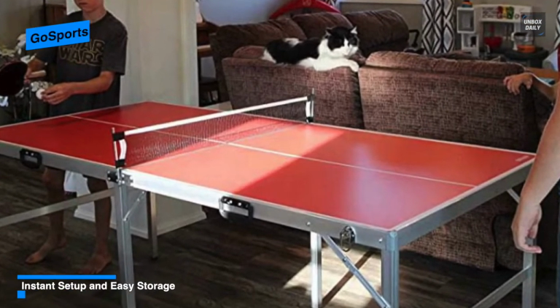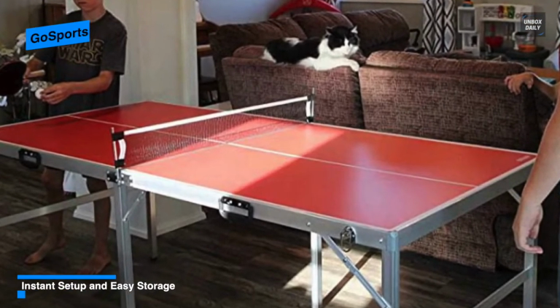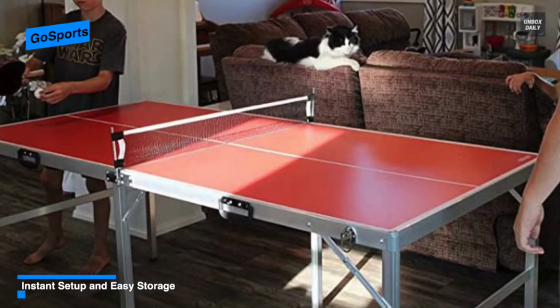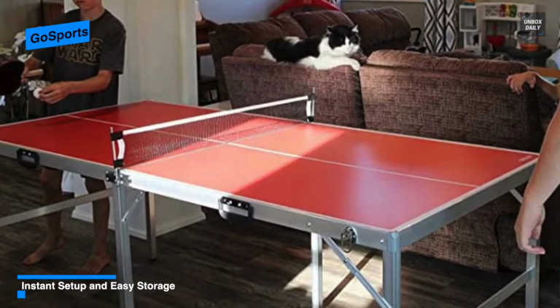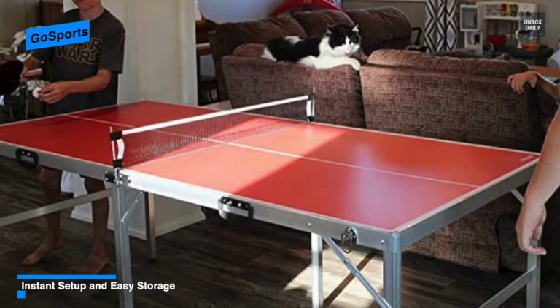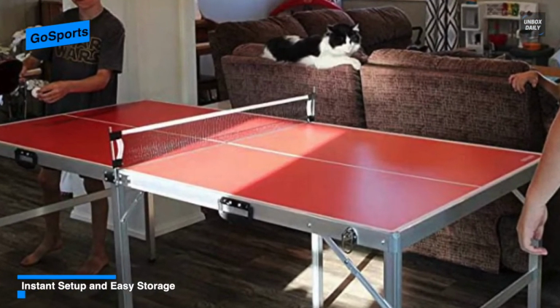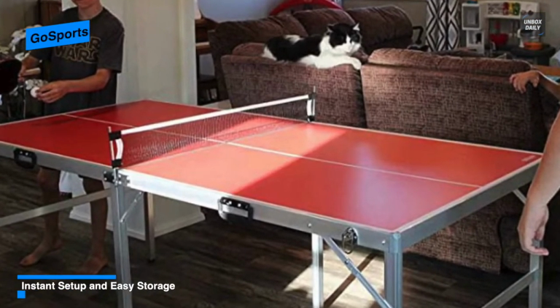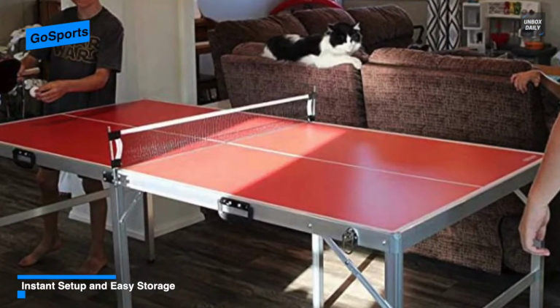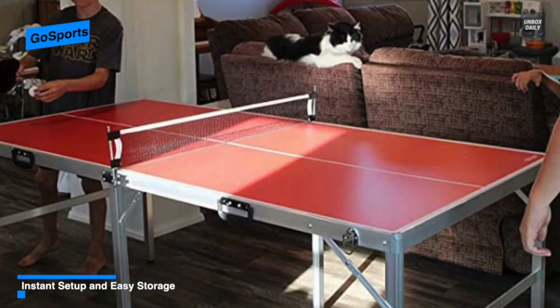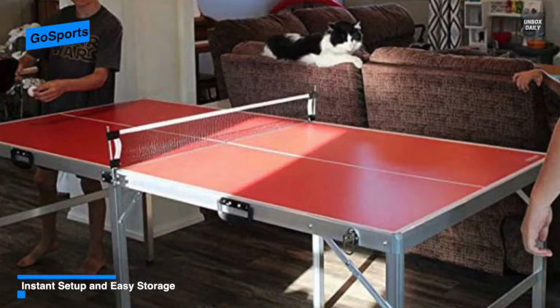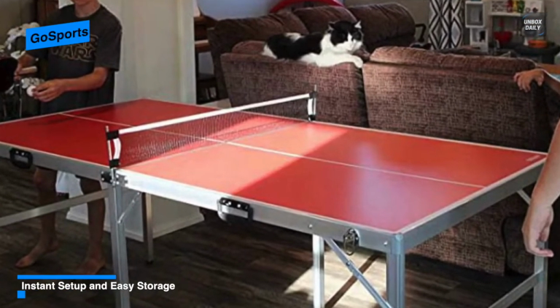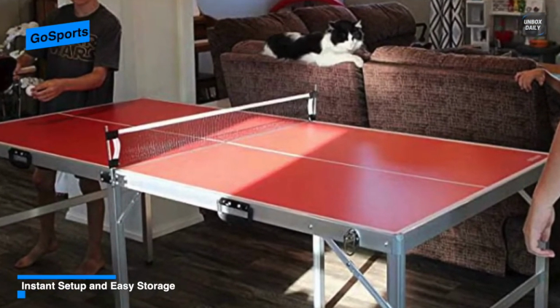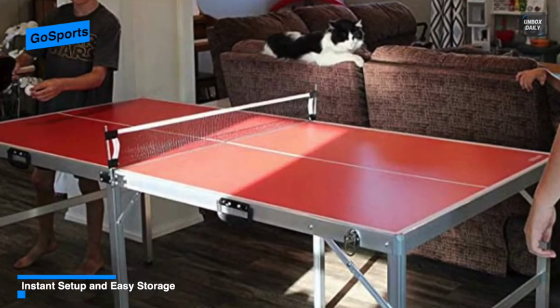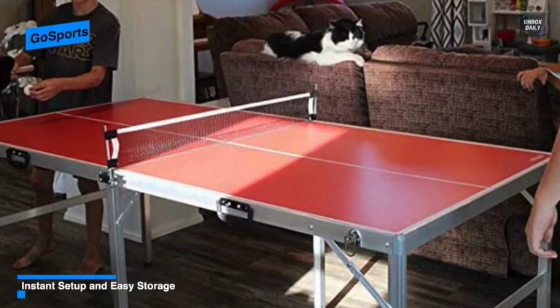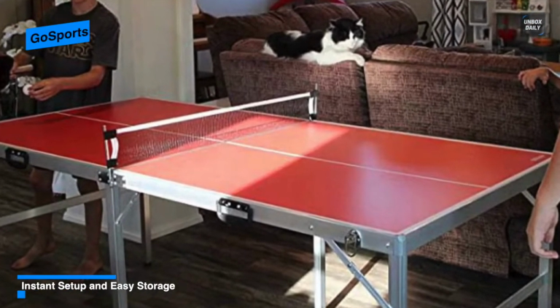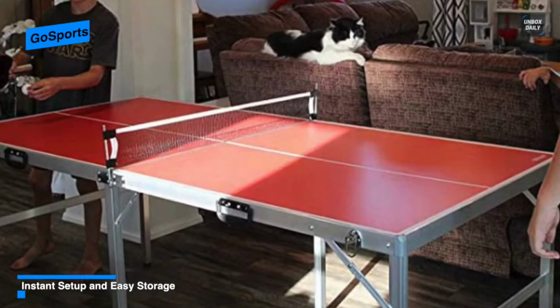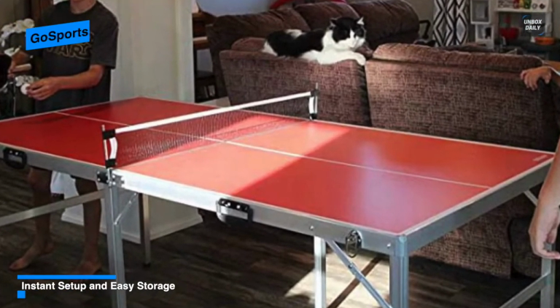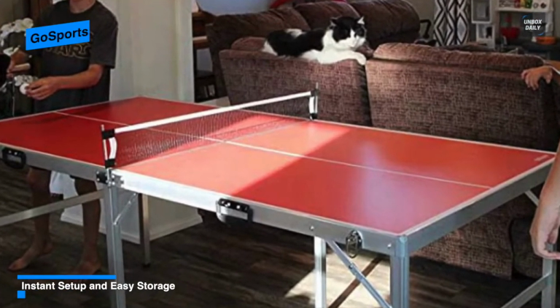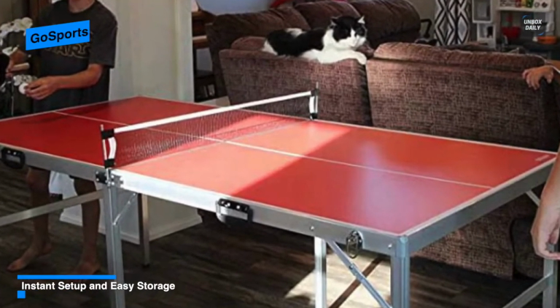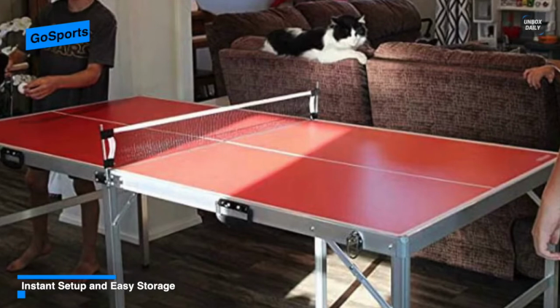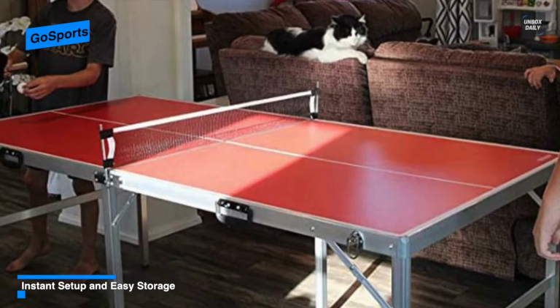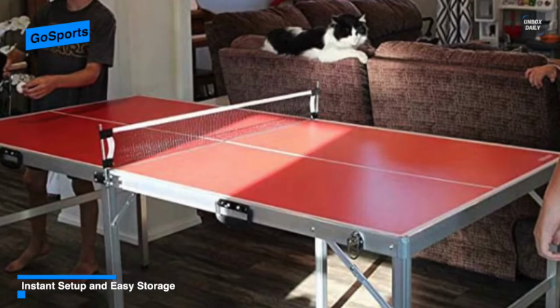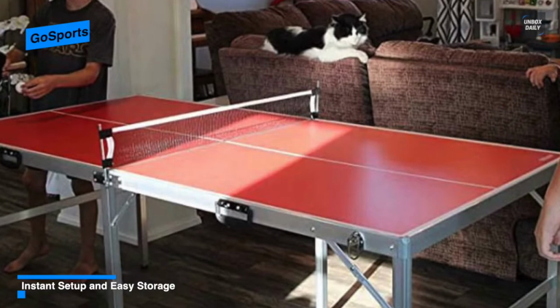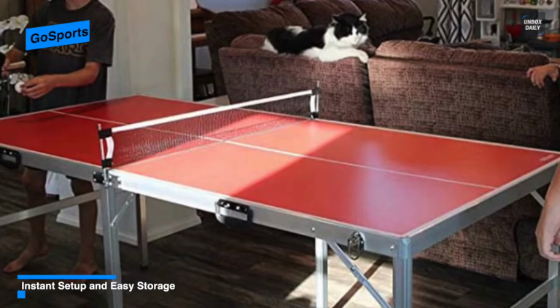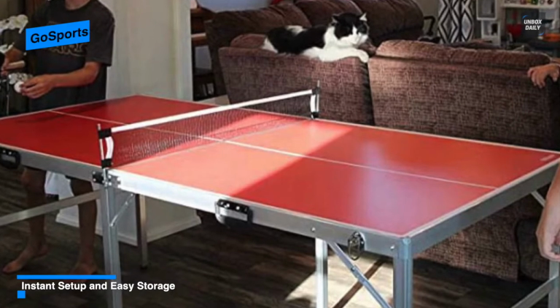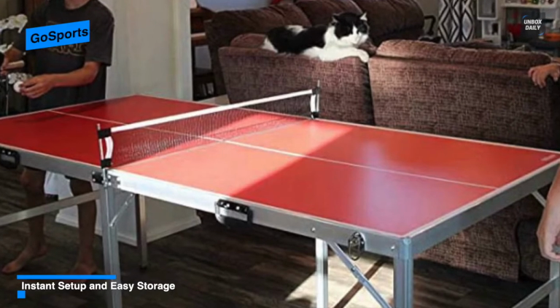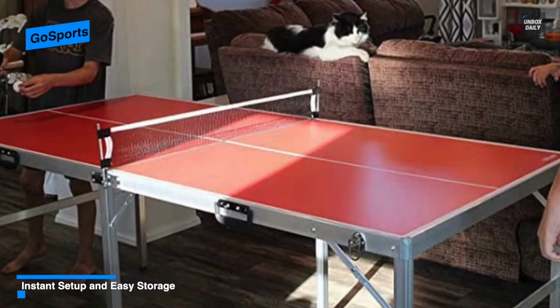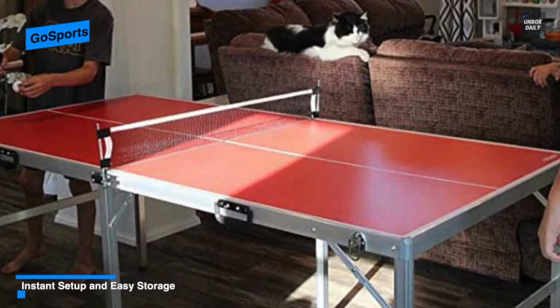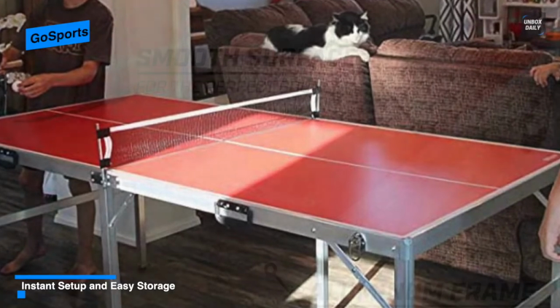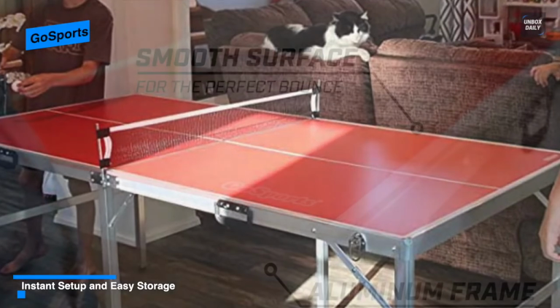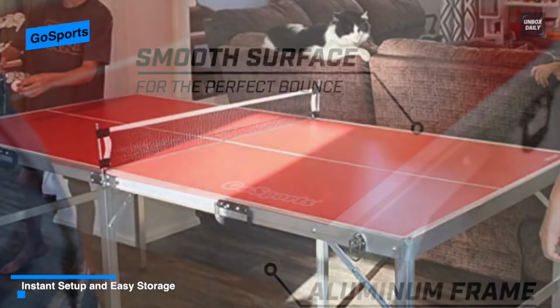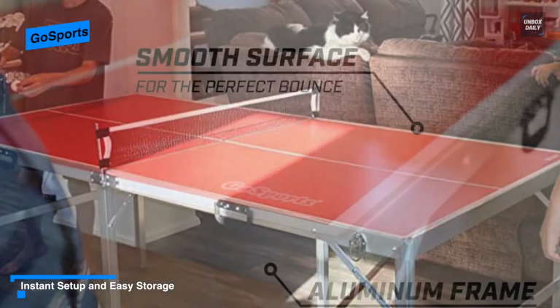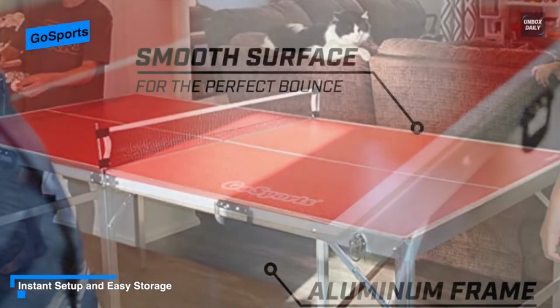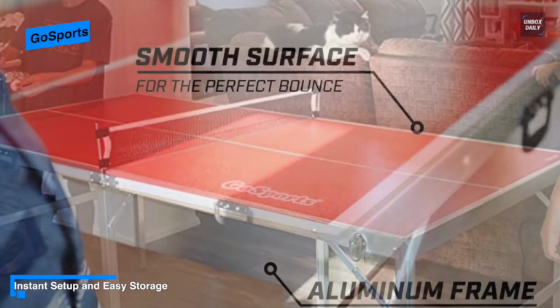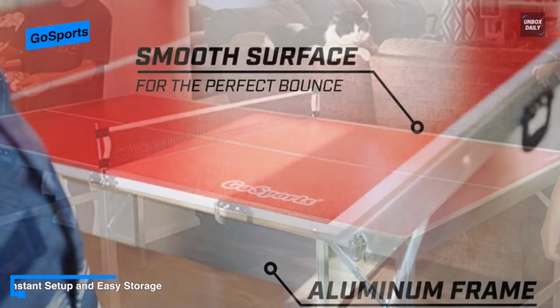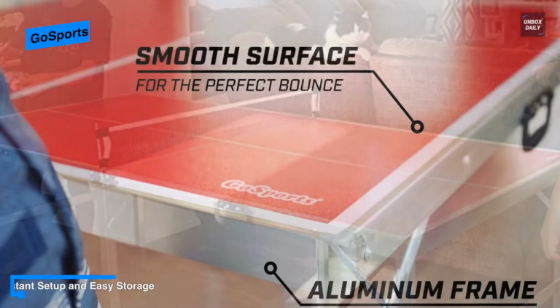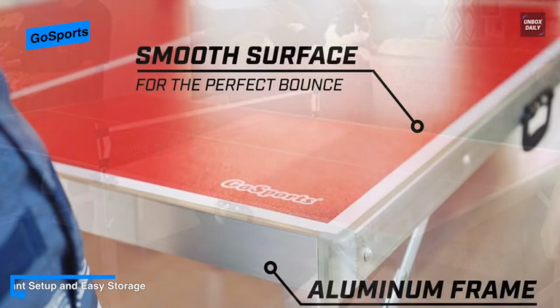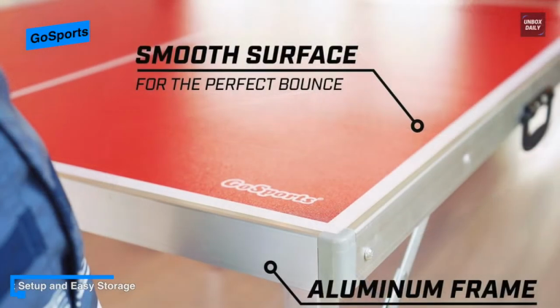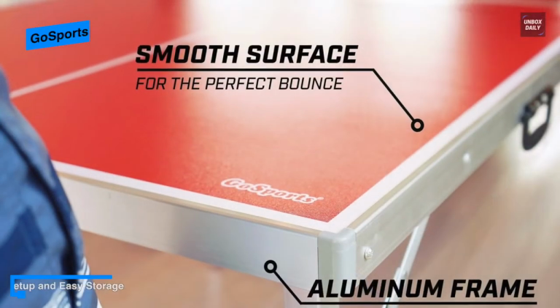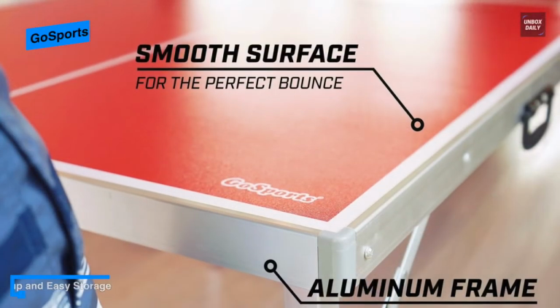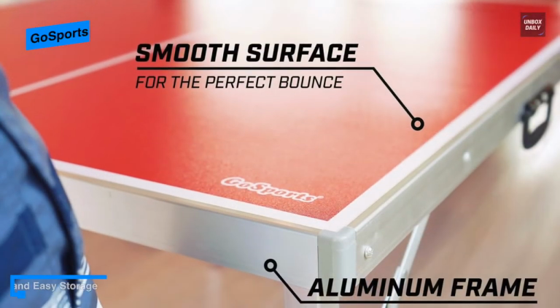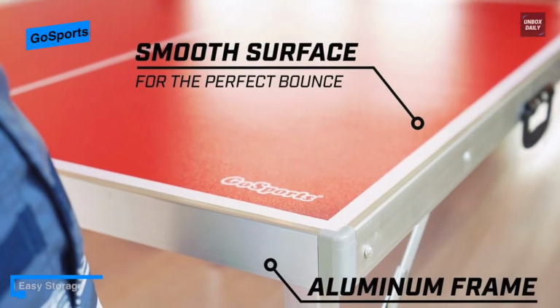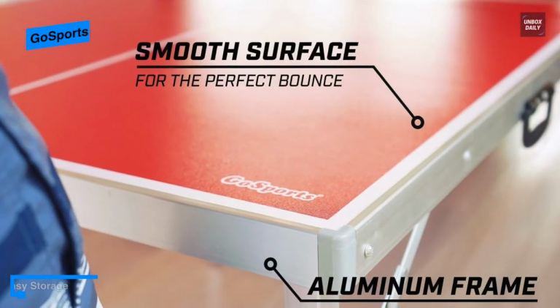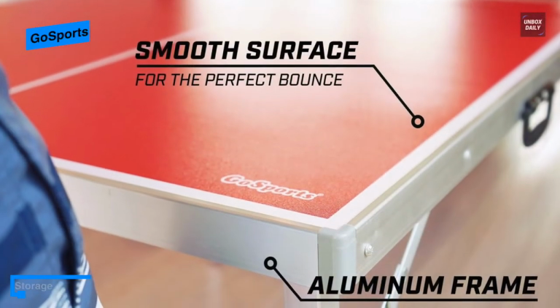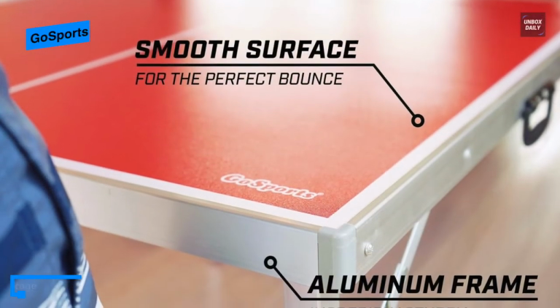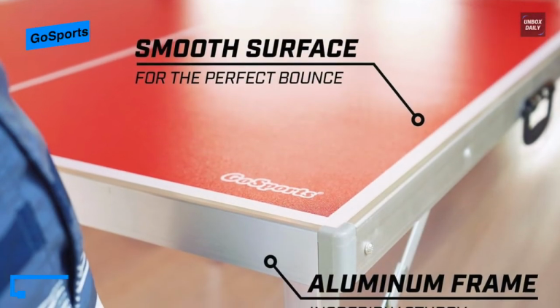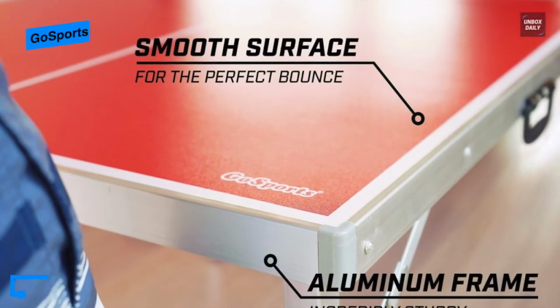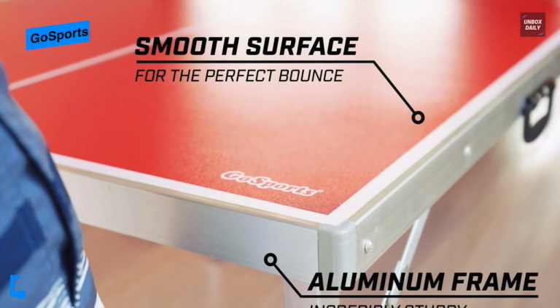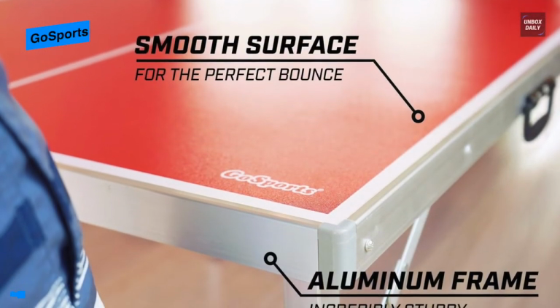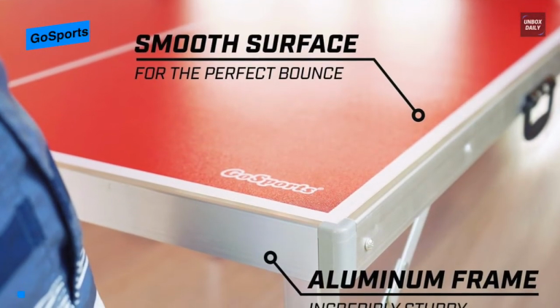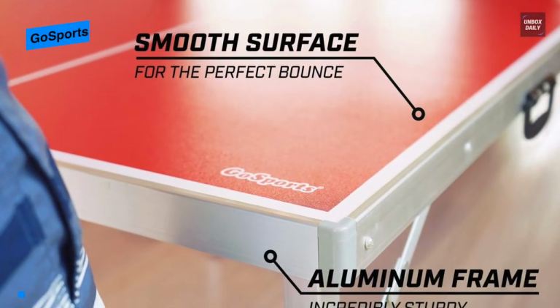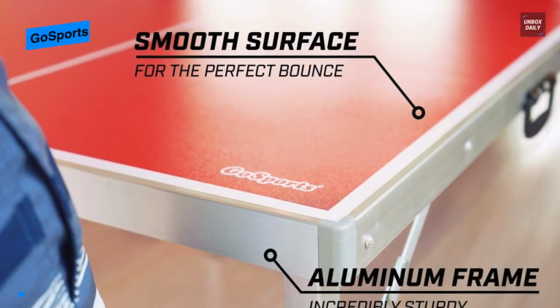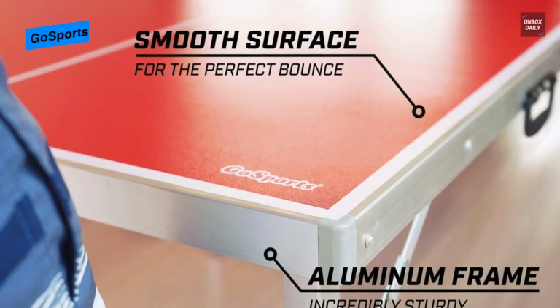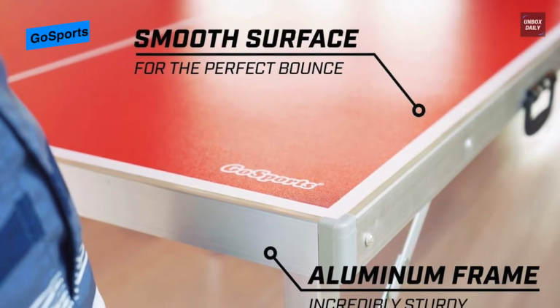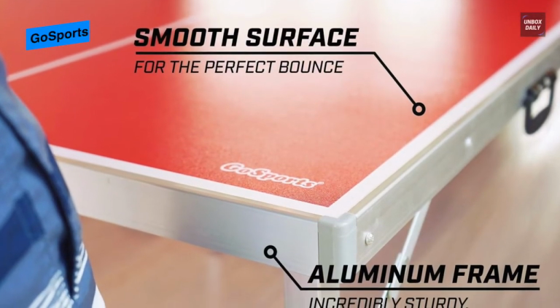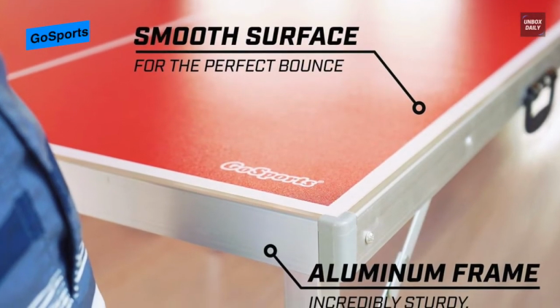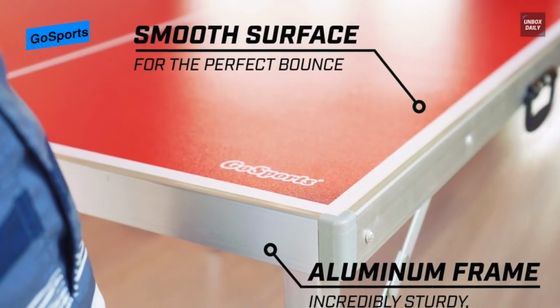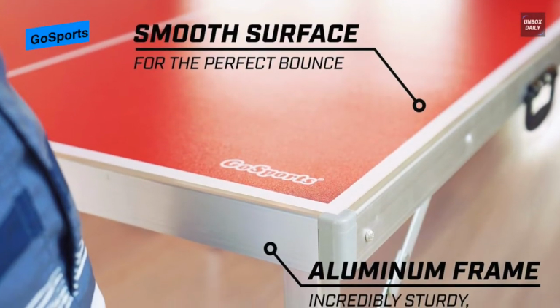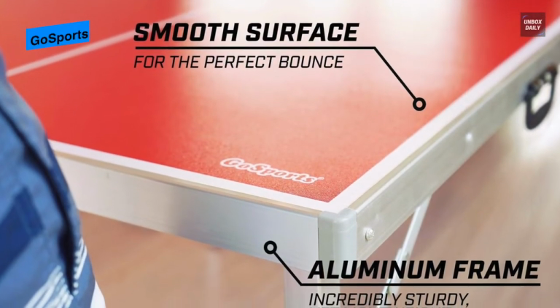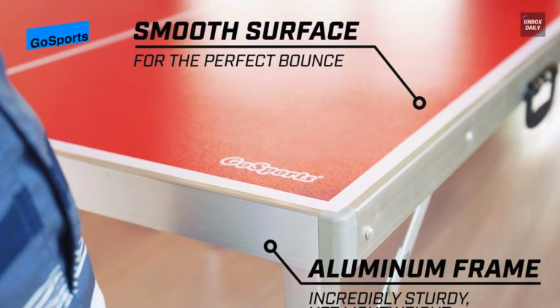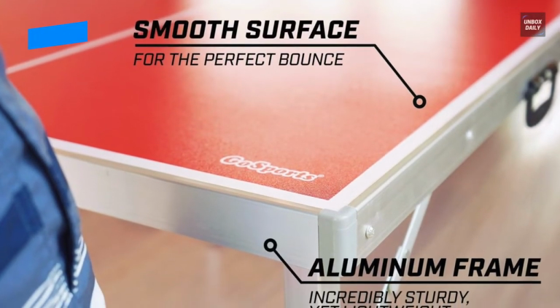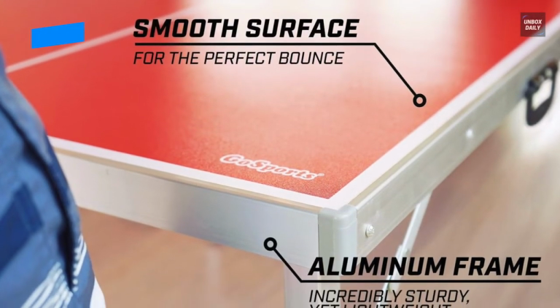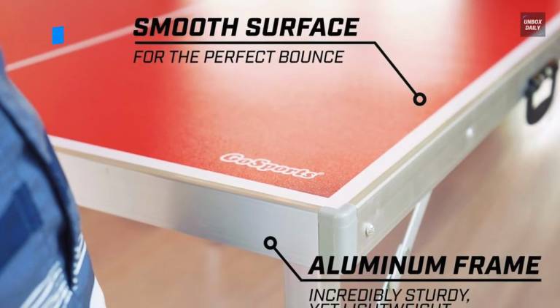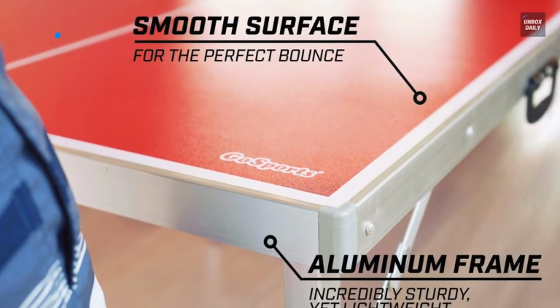In all, this GoSports midsize table tennis game set is an excellent option with additional features like a handle and a lock.